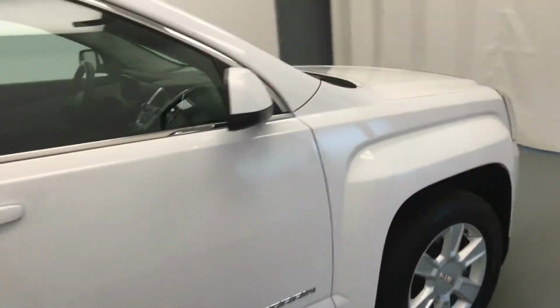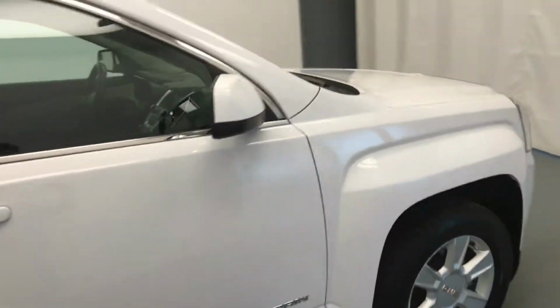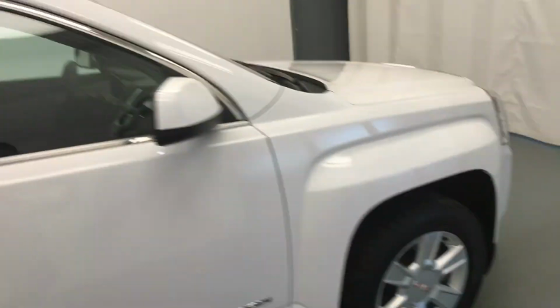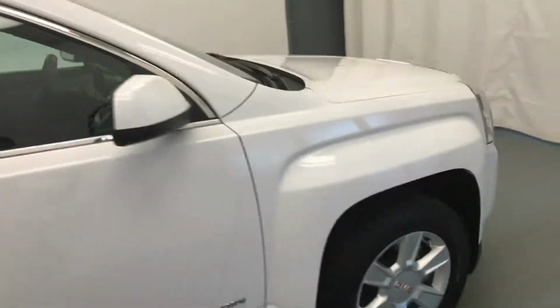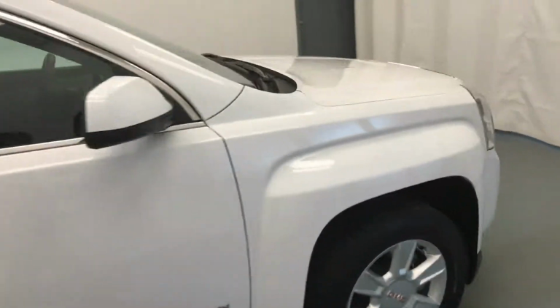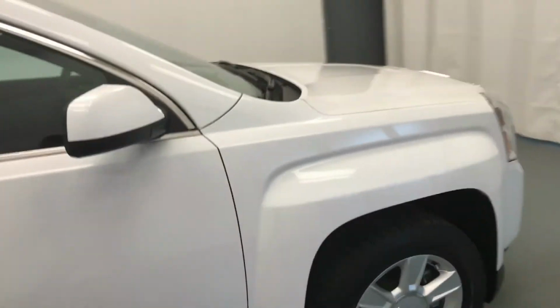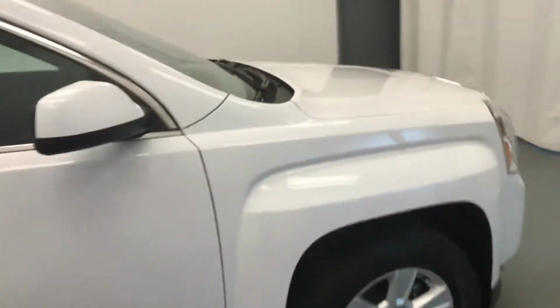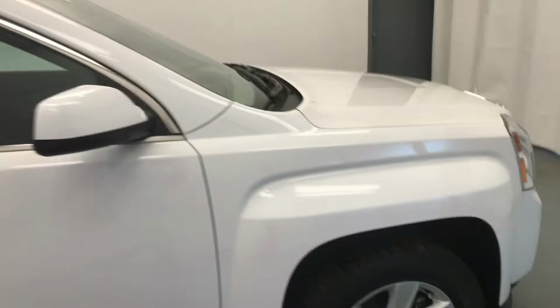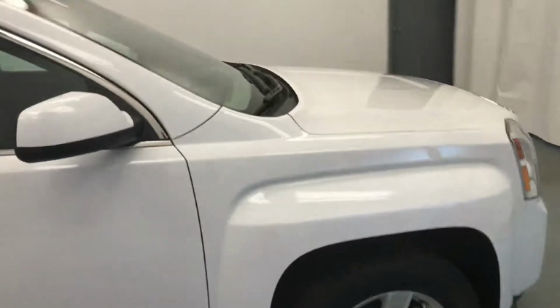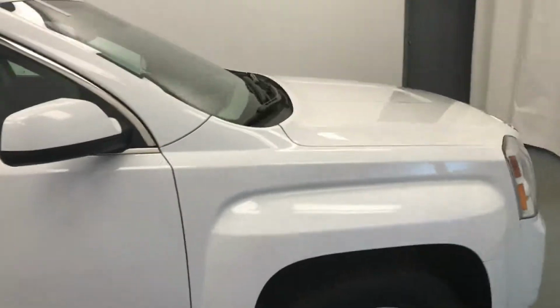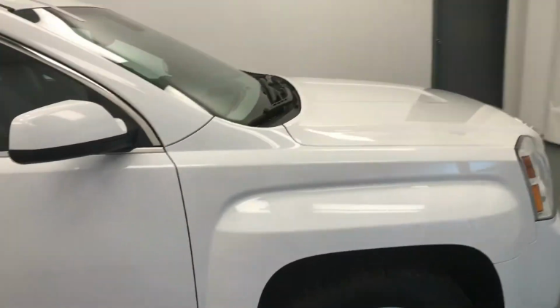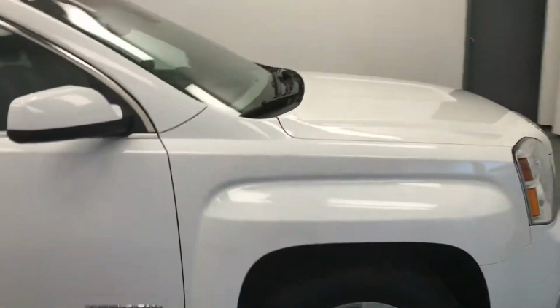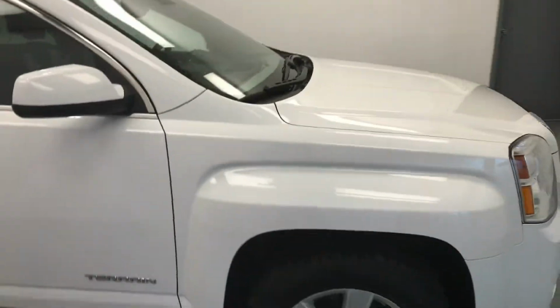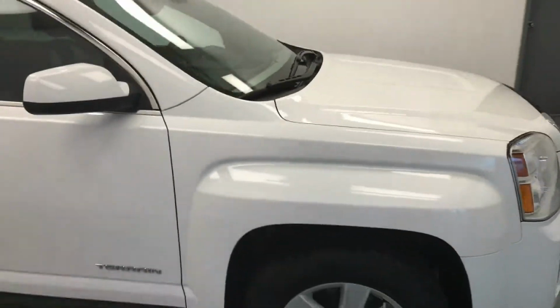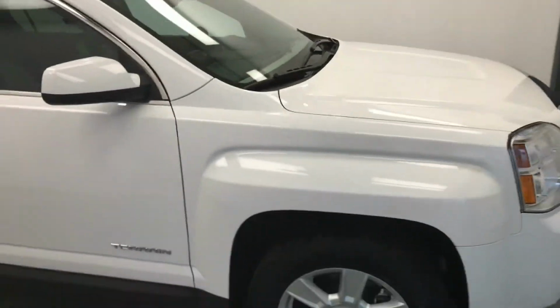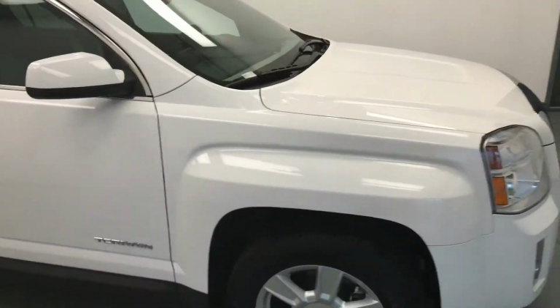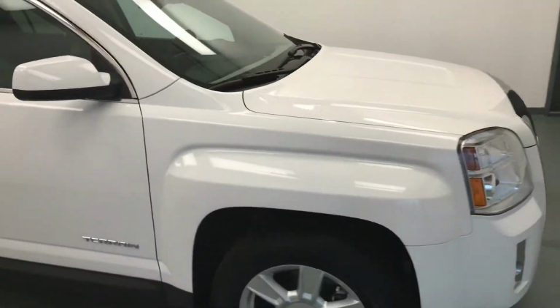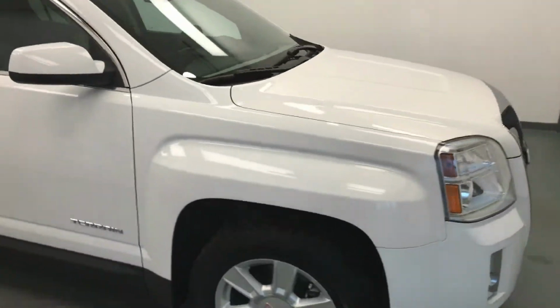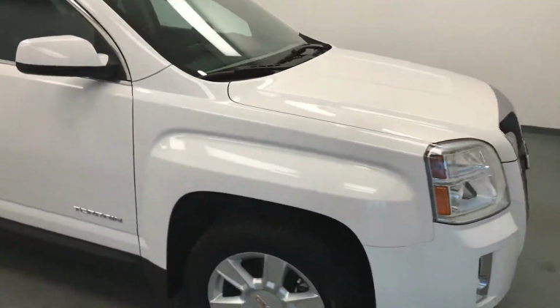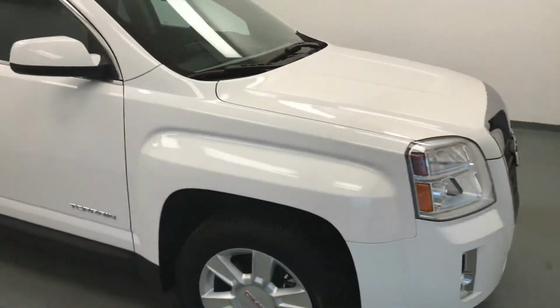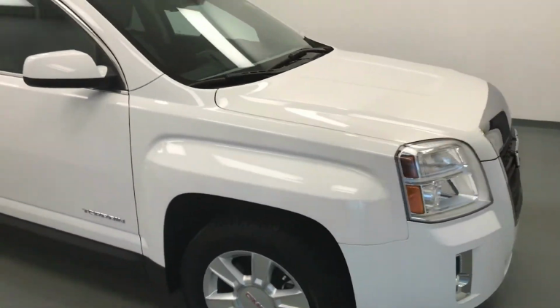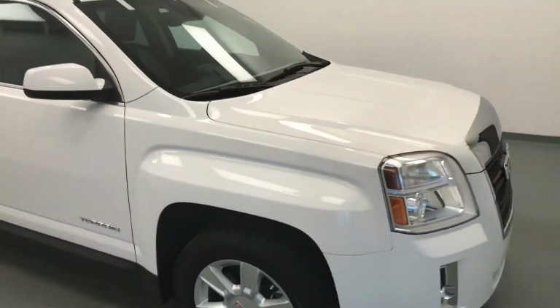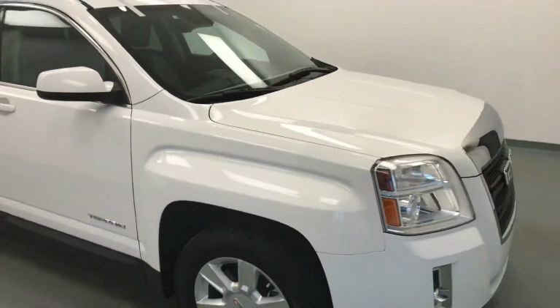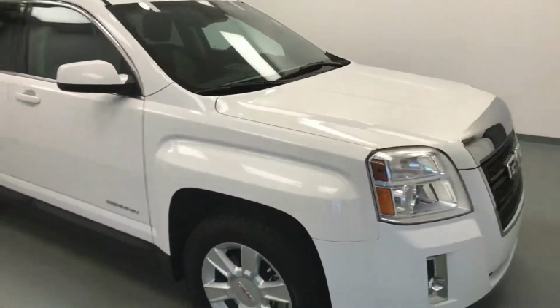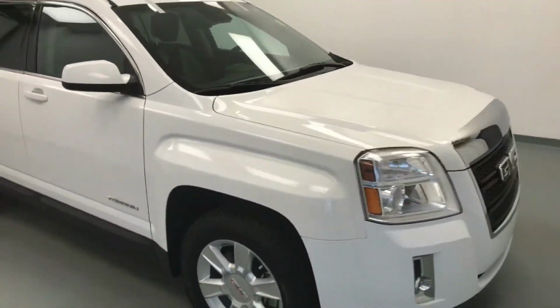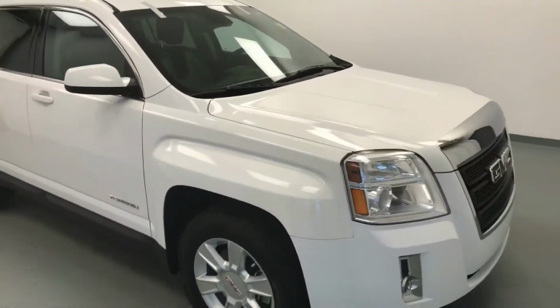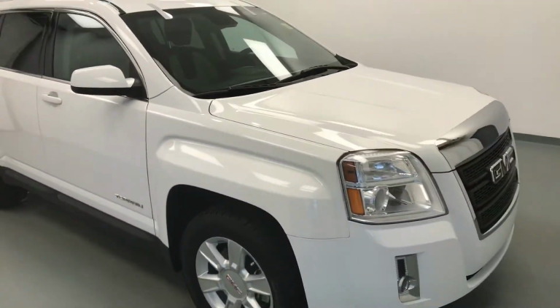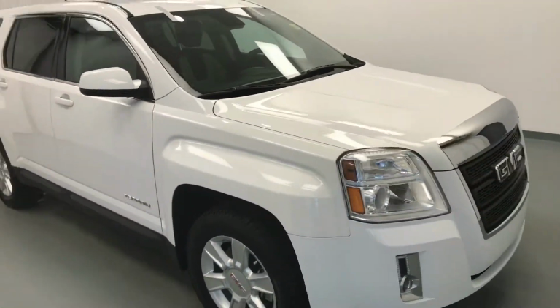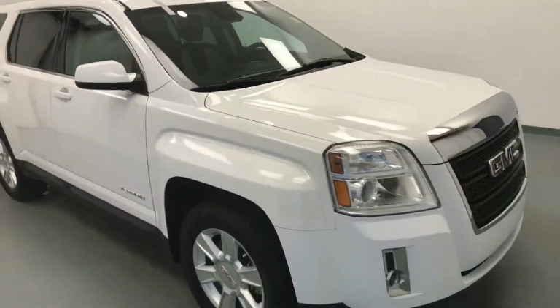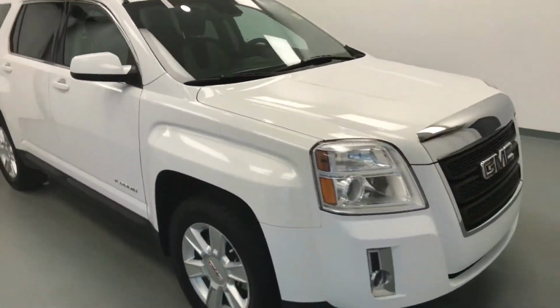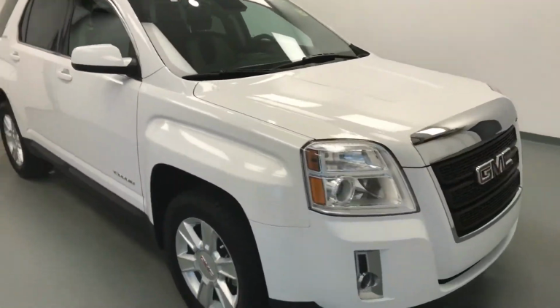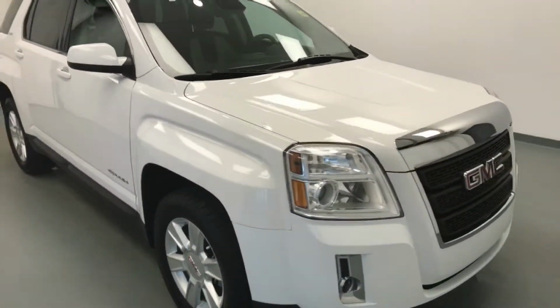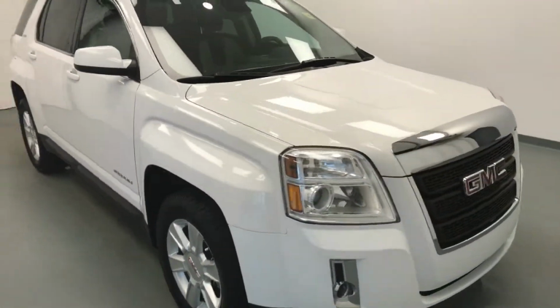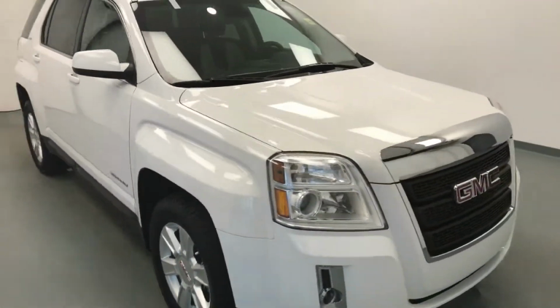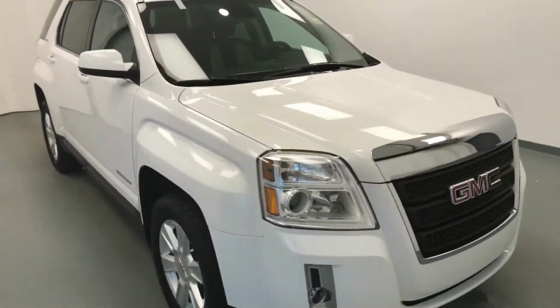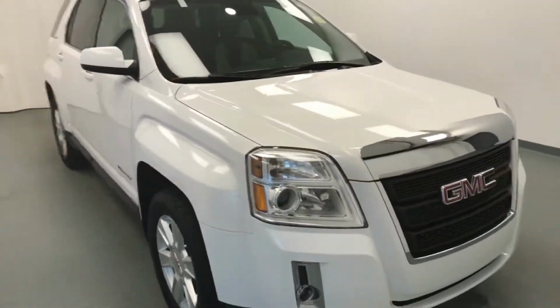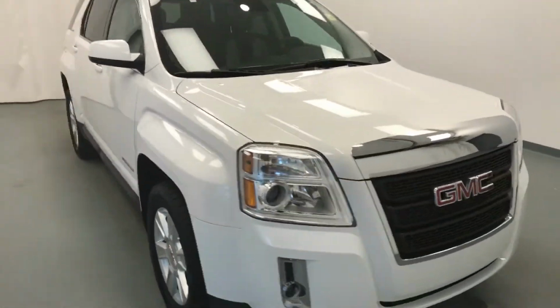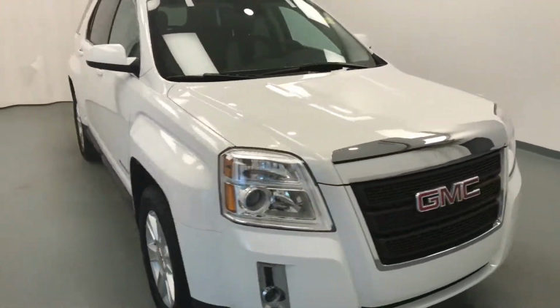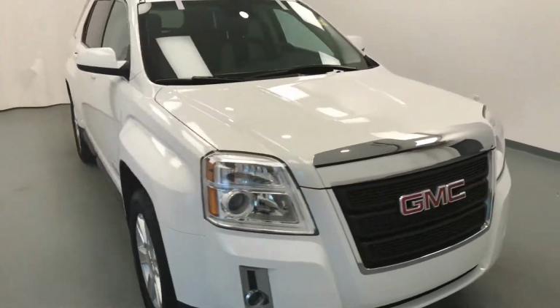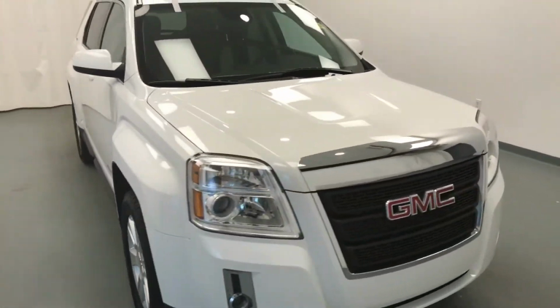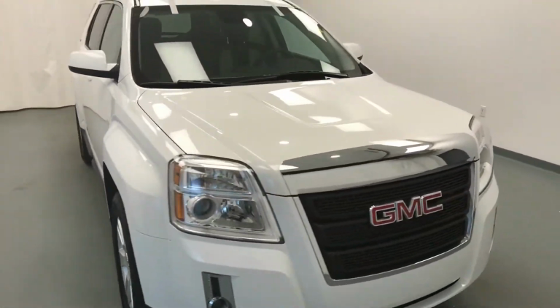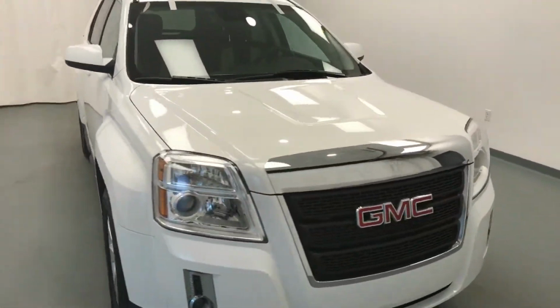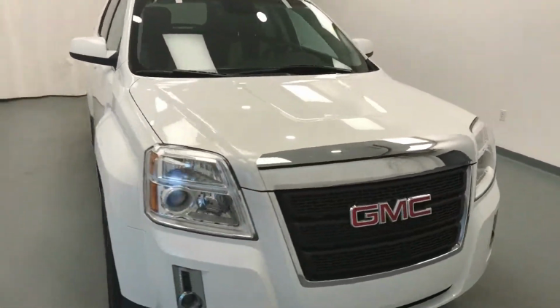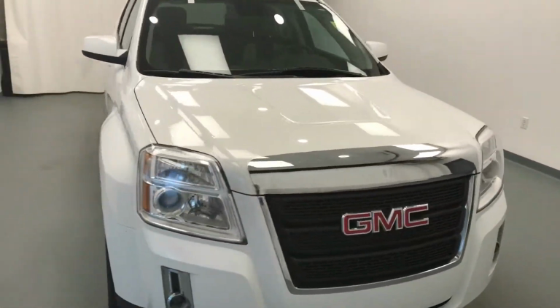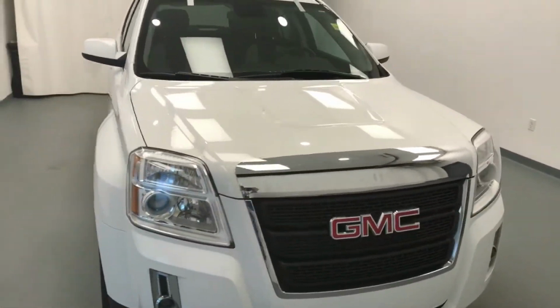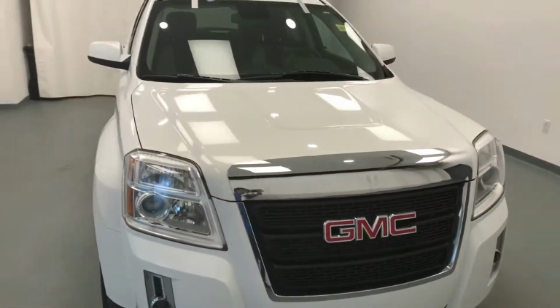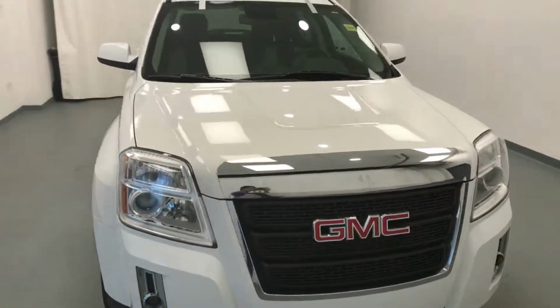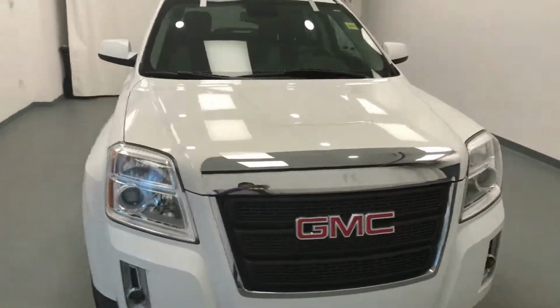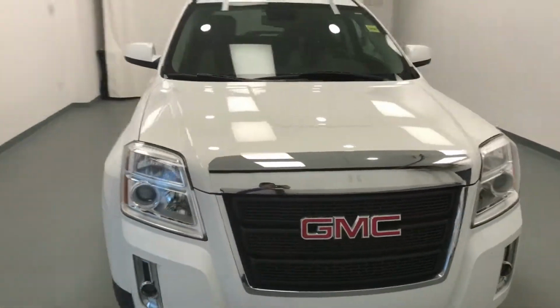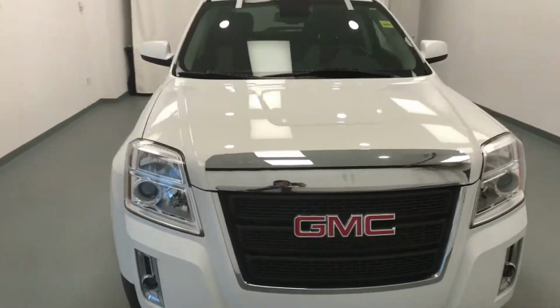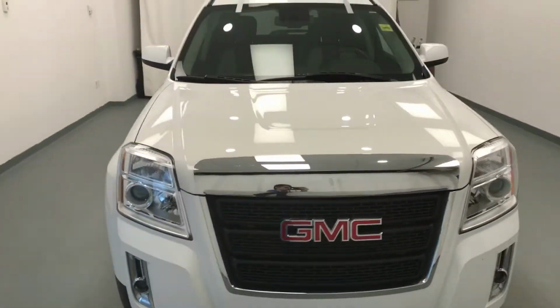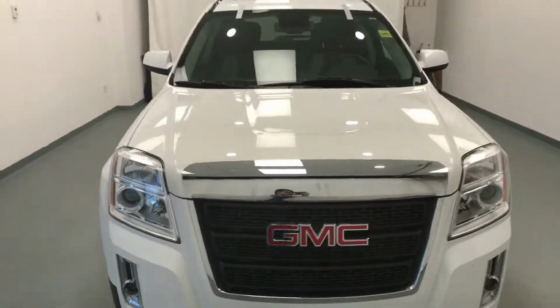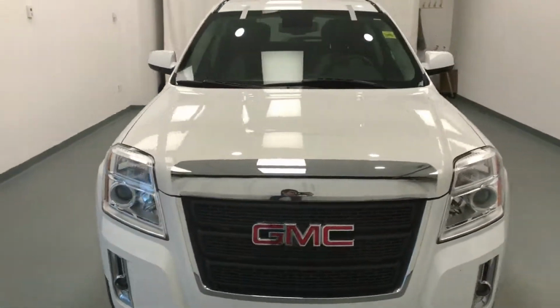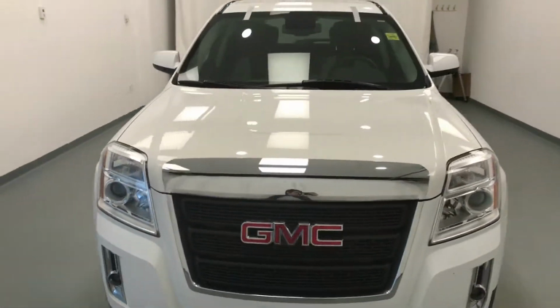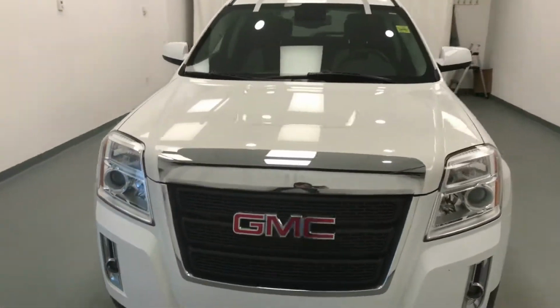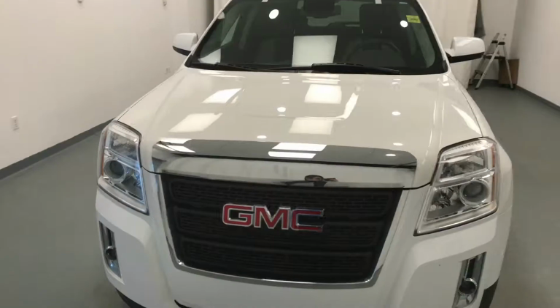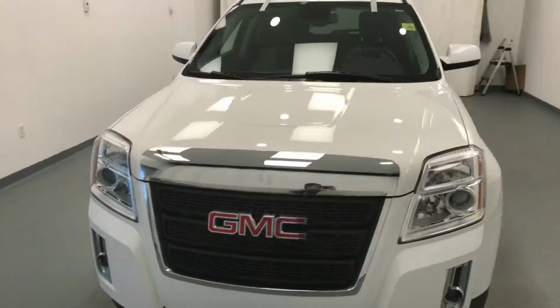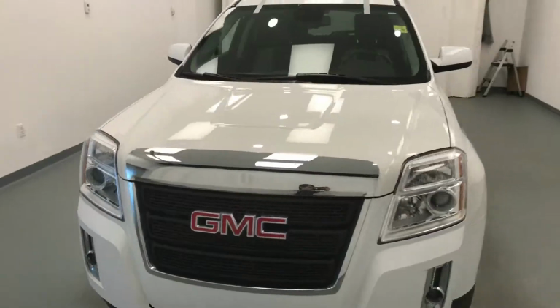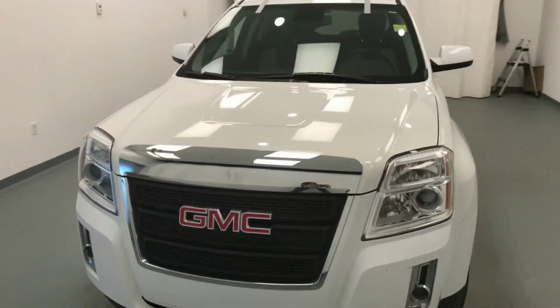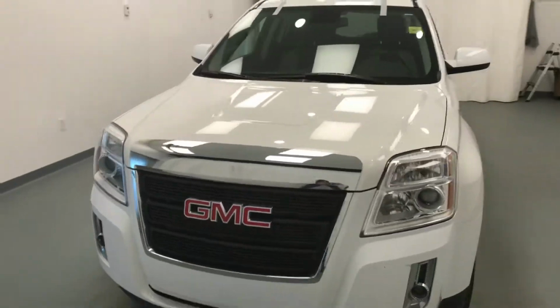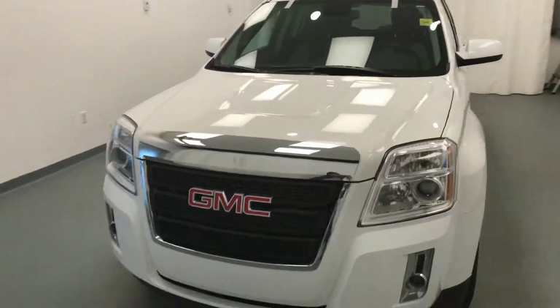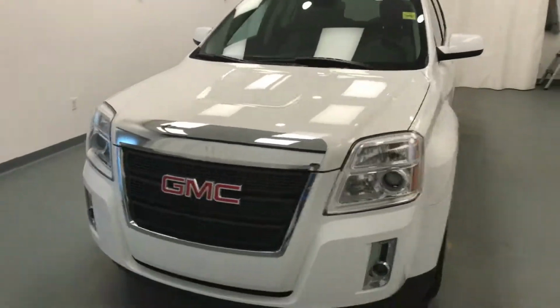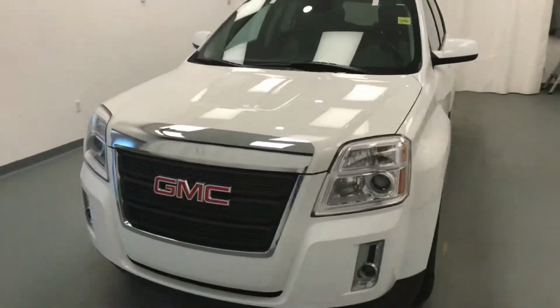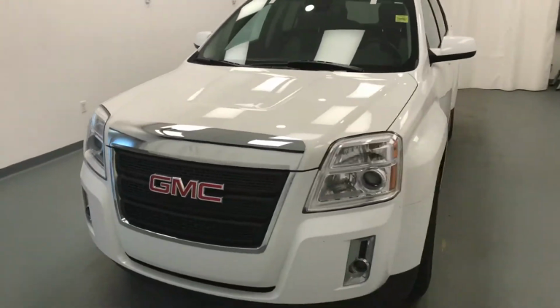Once again, this is stock number 137733 on a 2013 GMC Terrain SLE, and our exterior color is white.